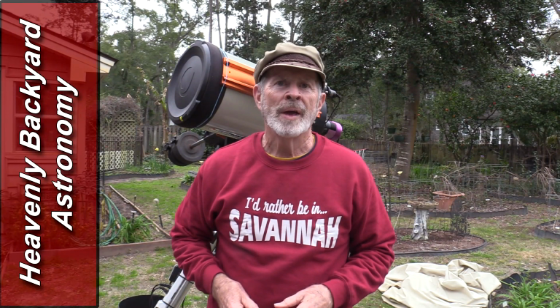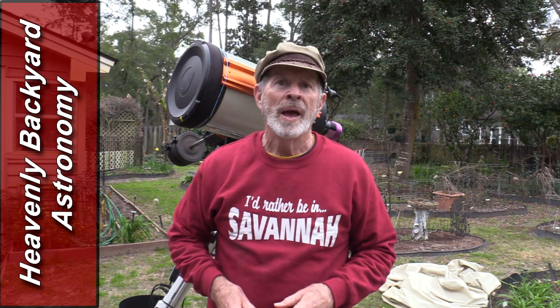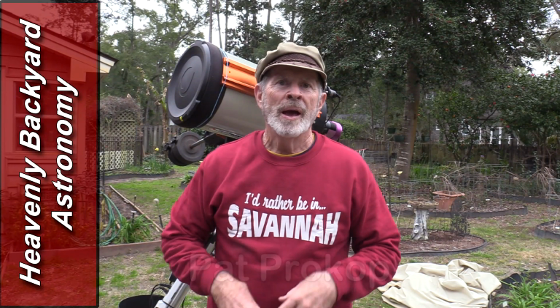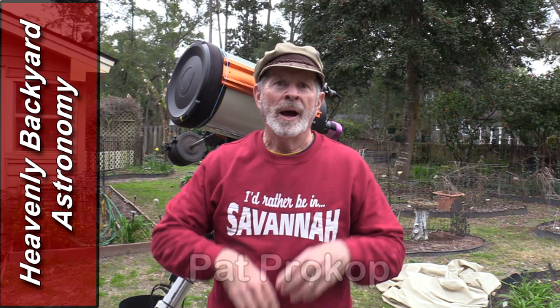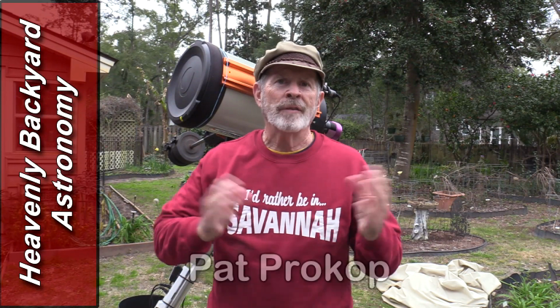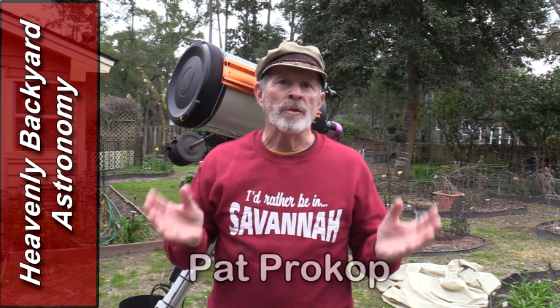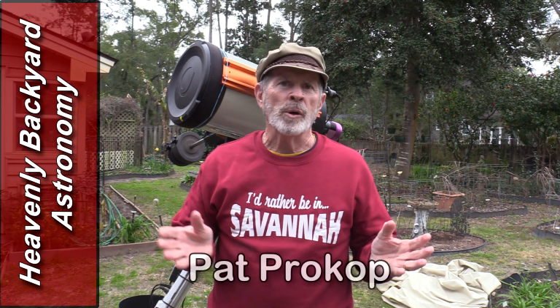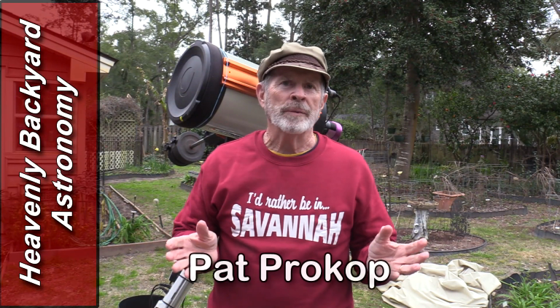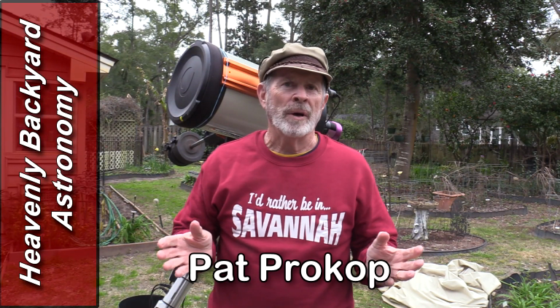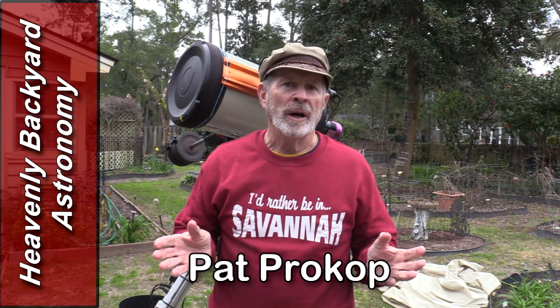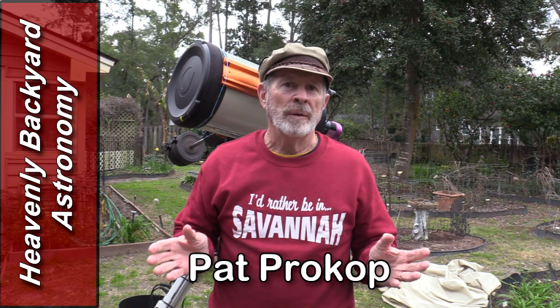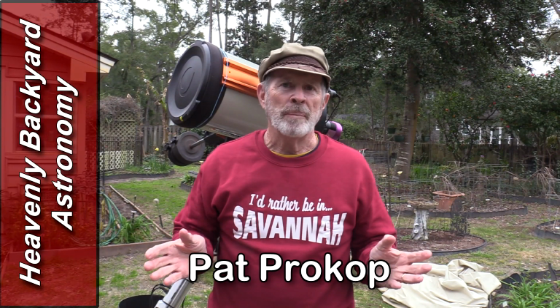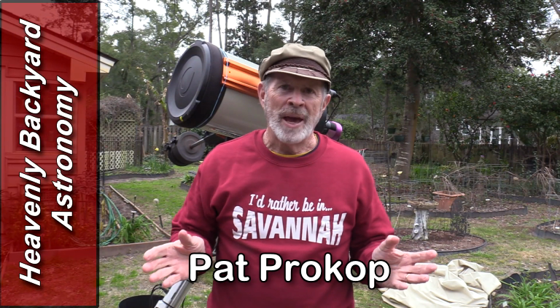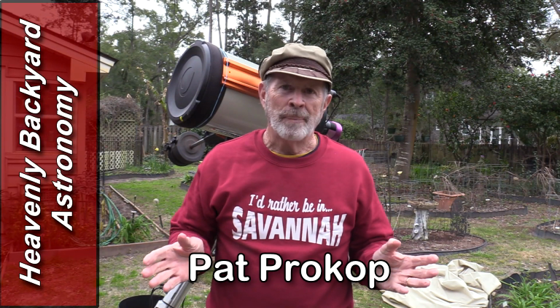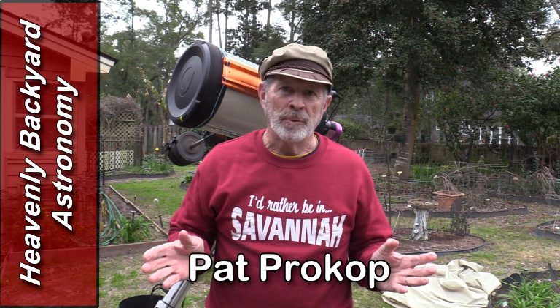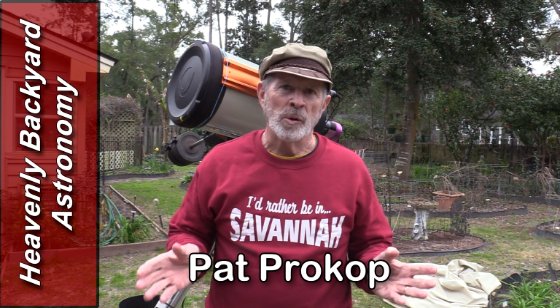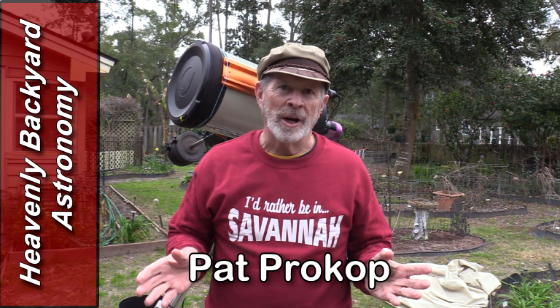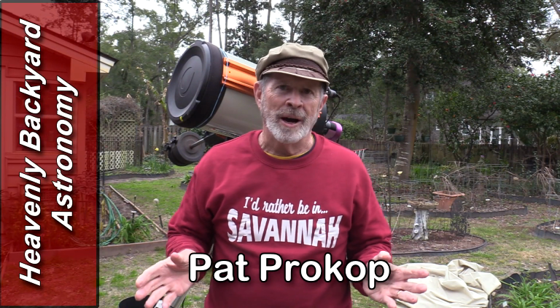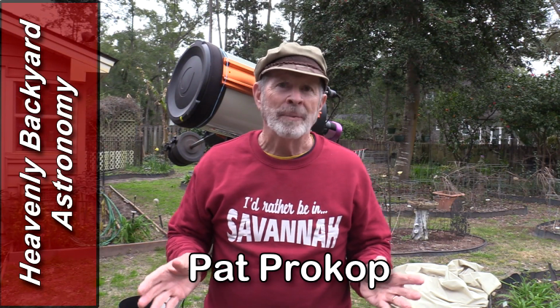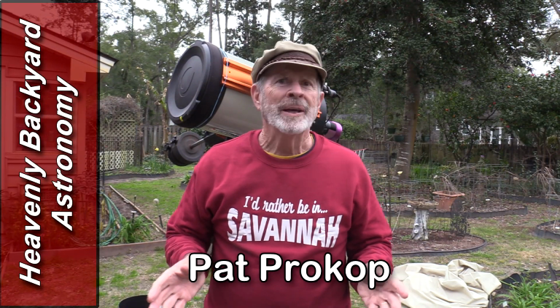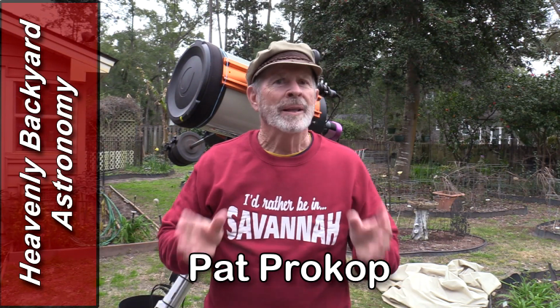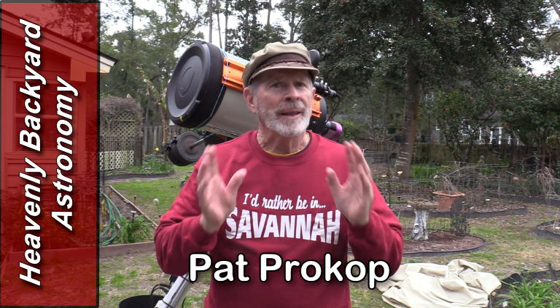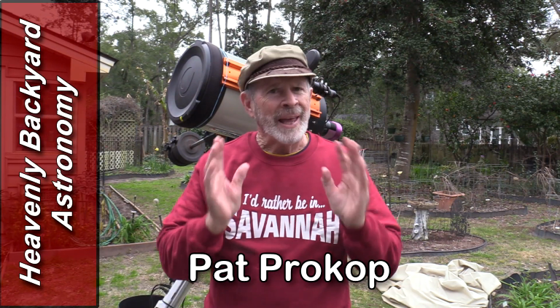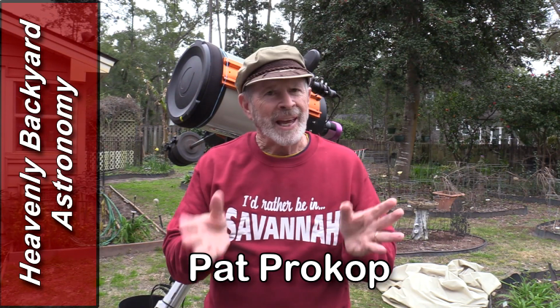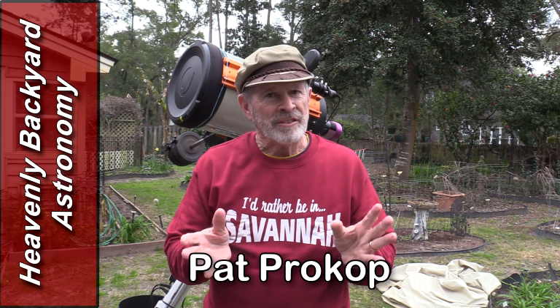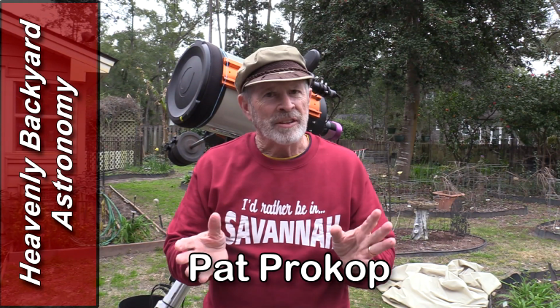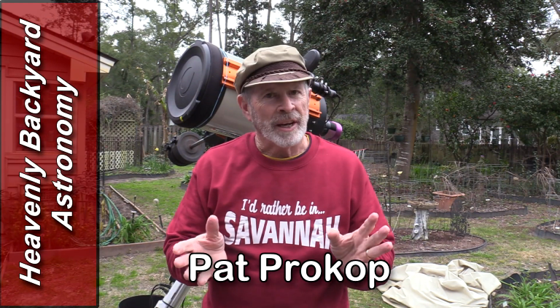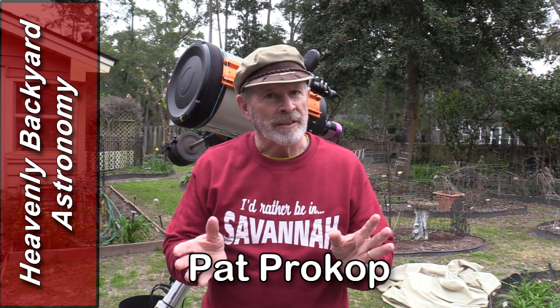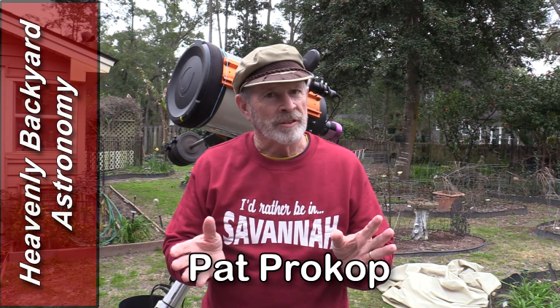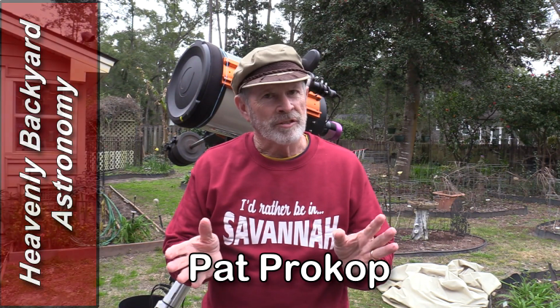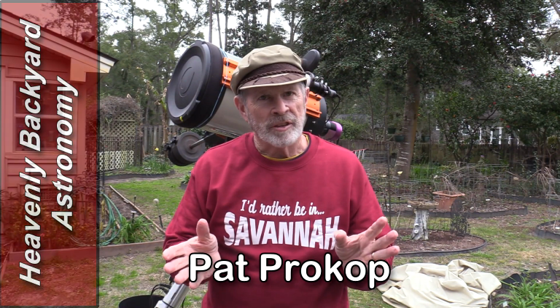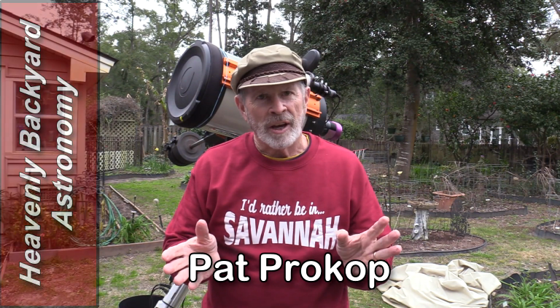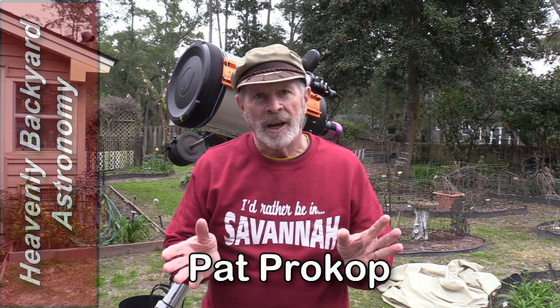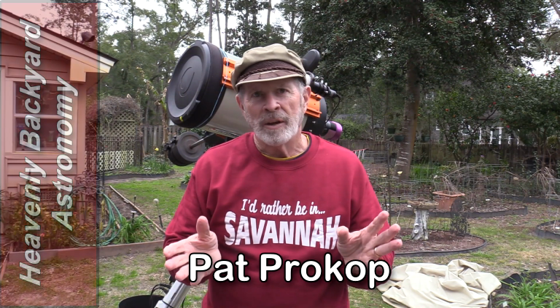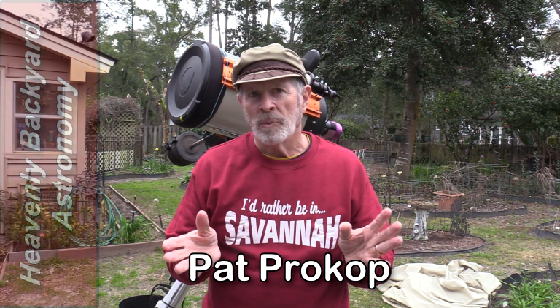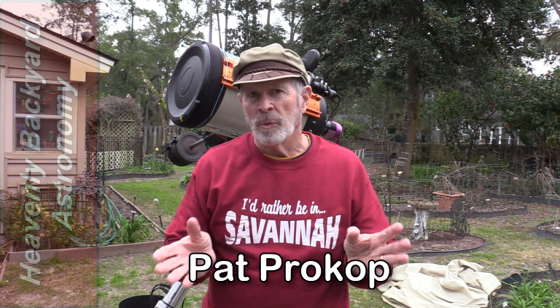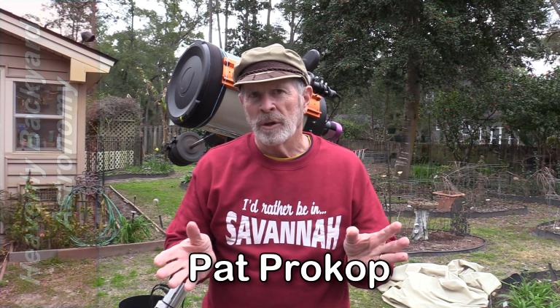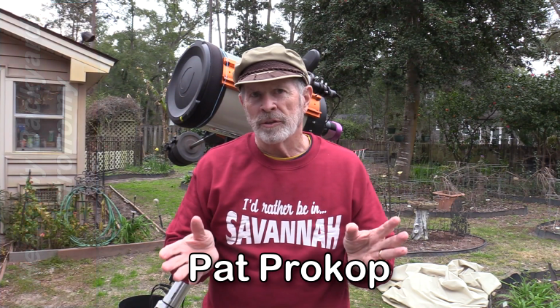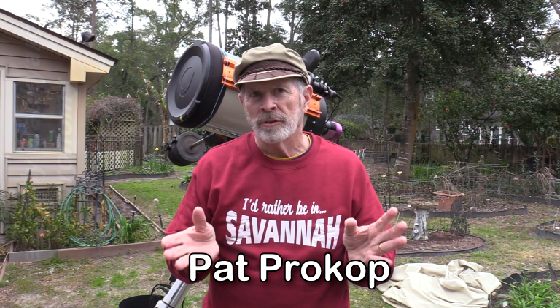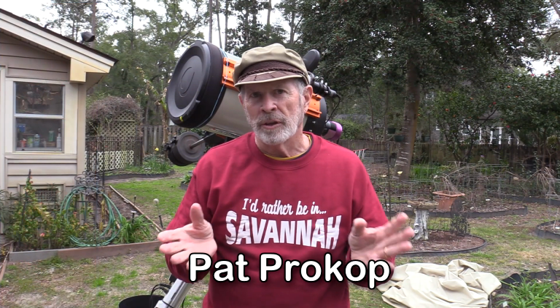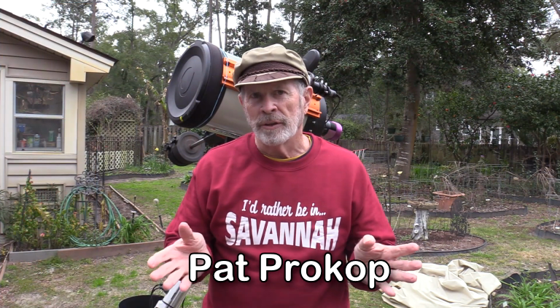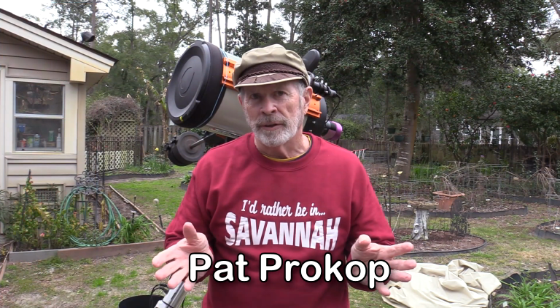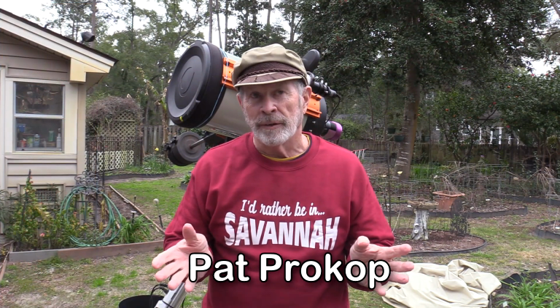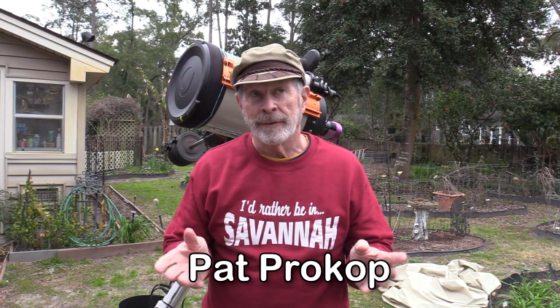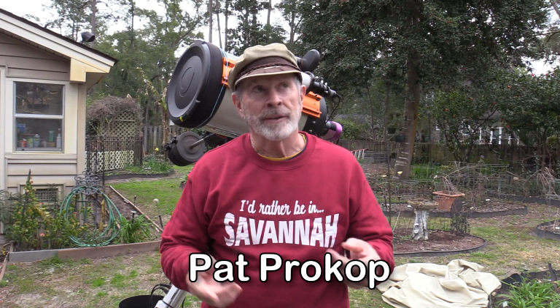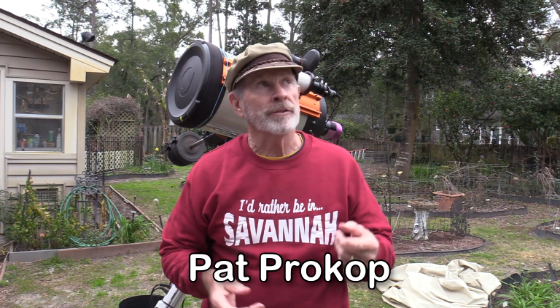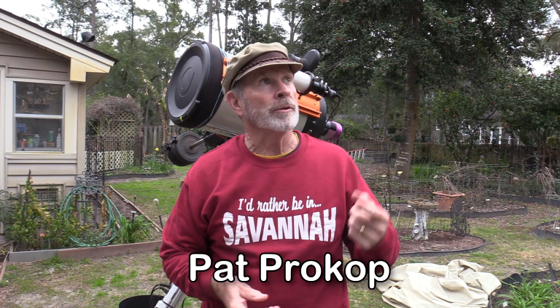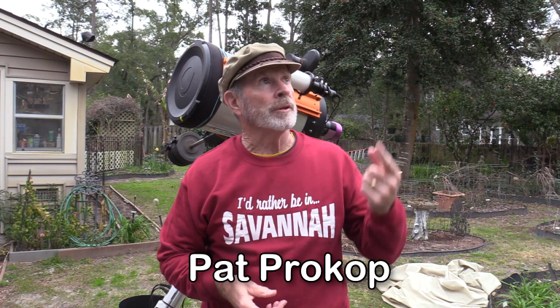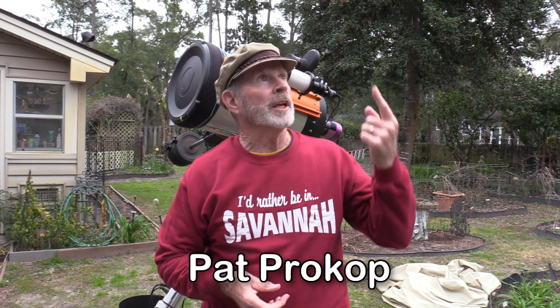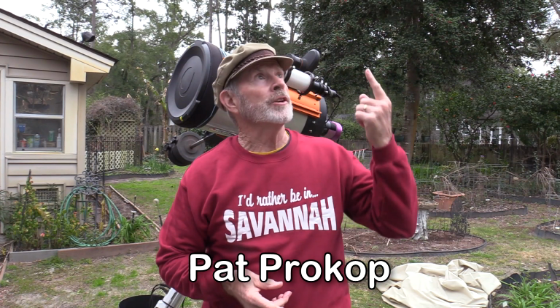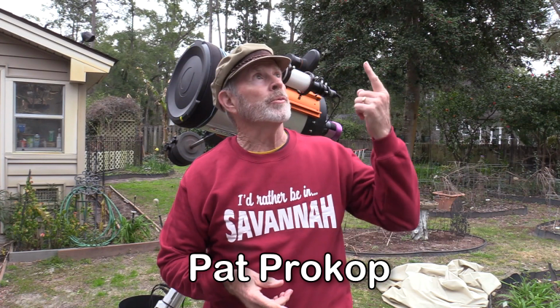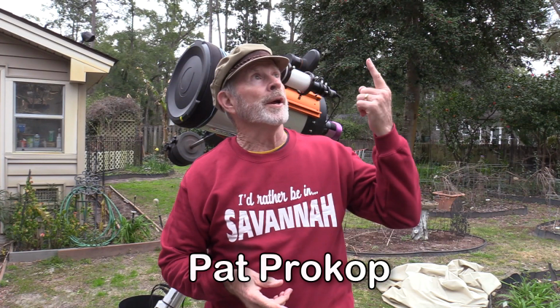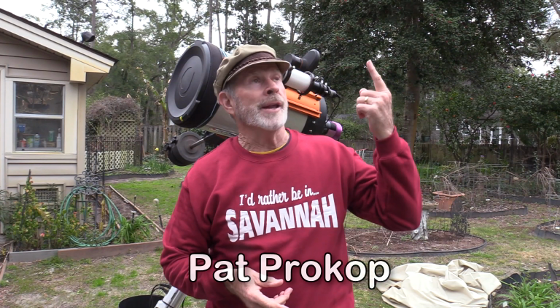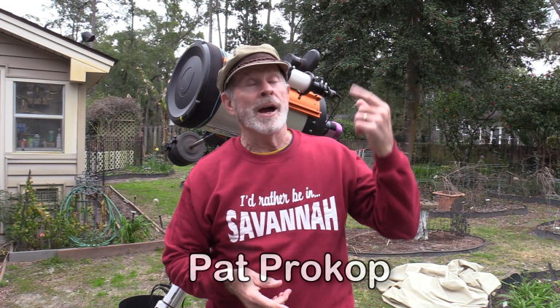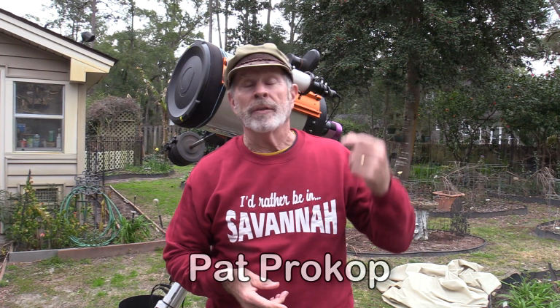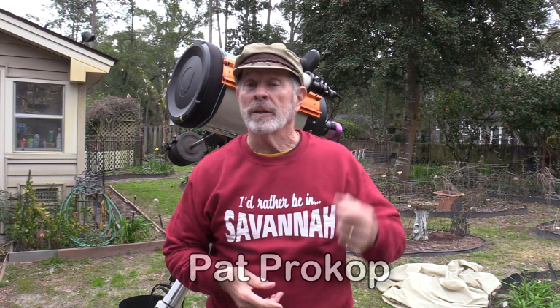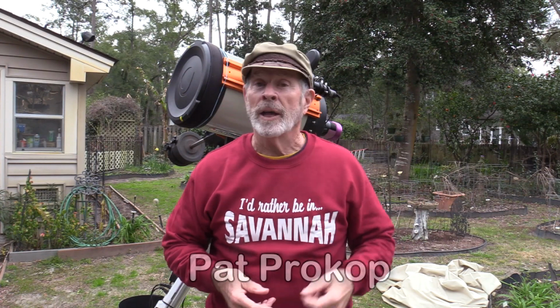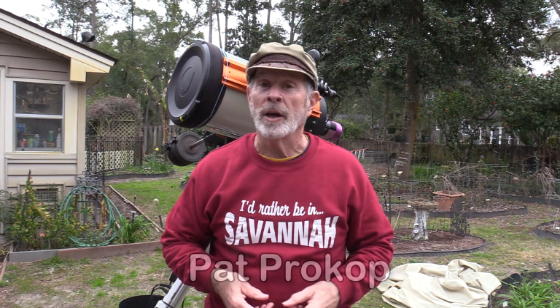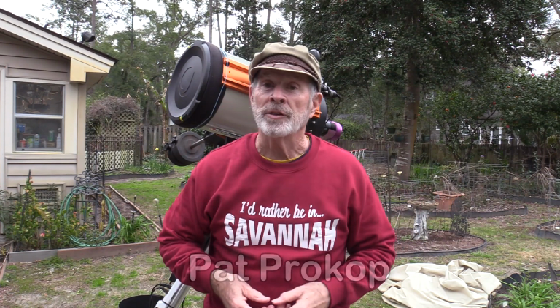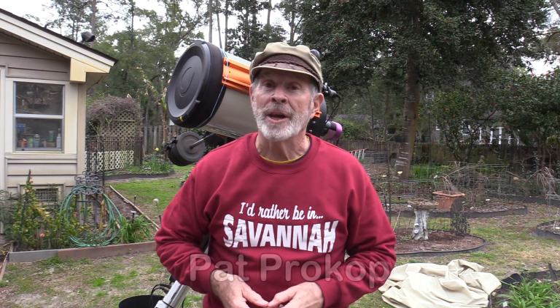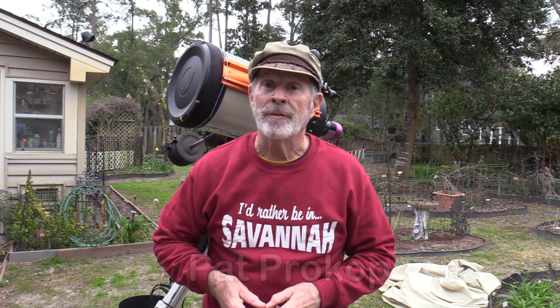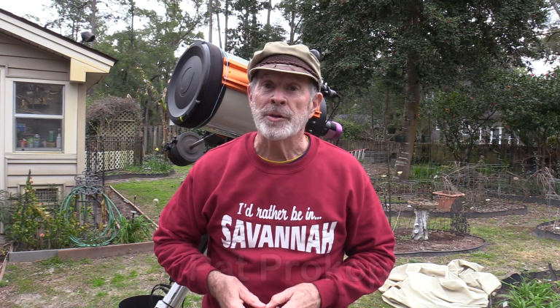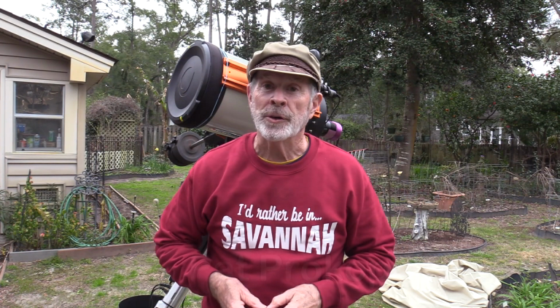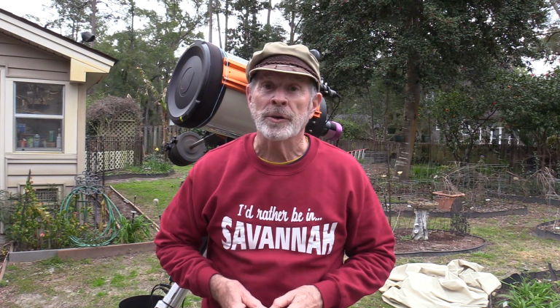Hi everyone, I'm Pat Prokop. Last night the sky was clear — not so the case right now. The clouds have returned.